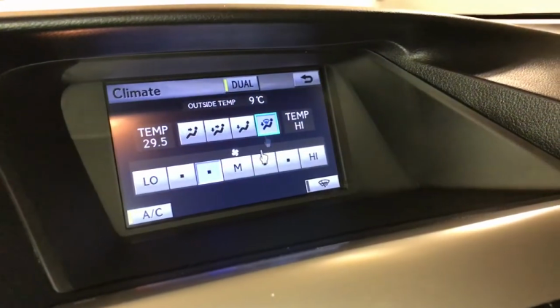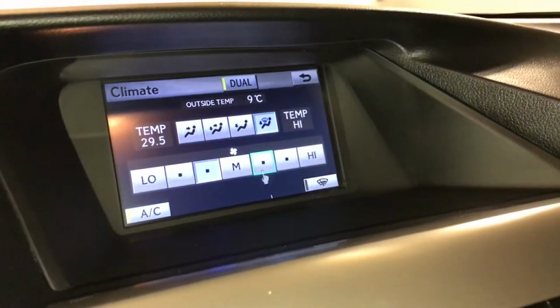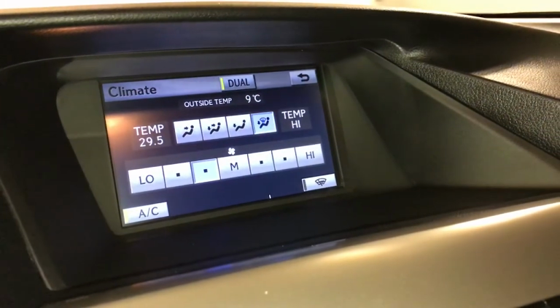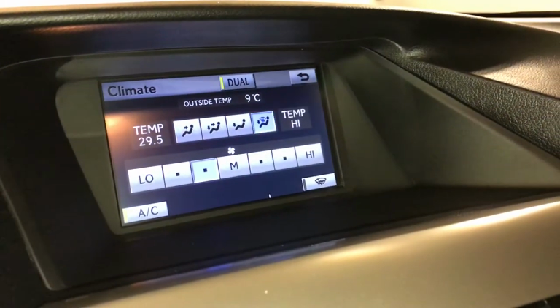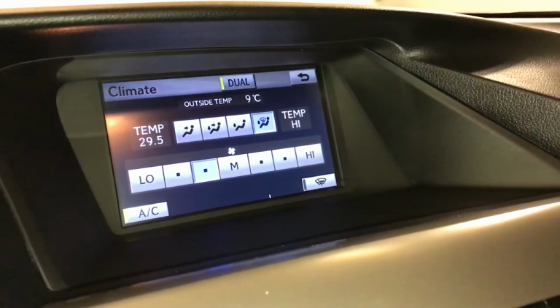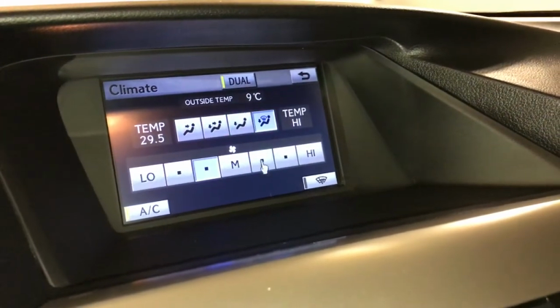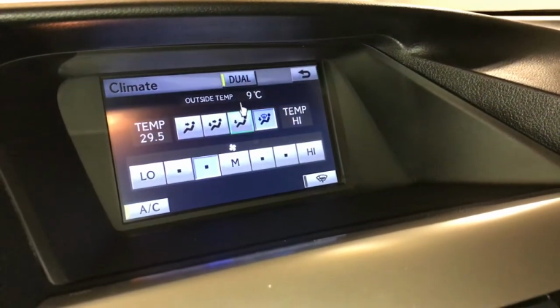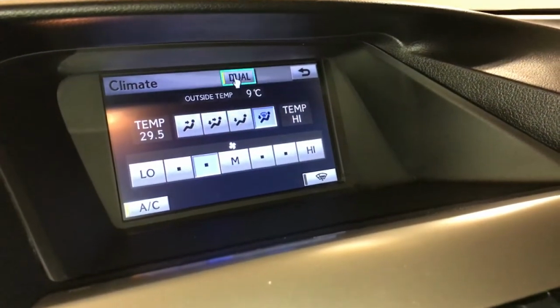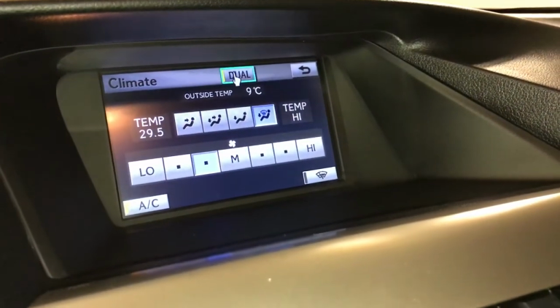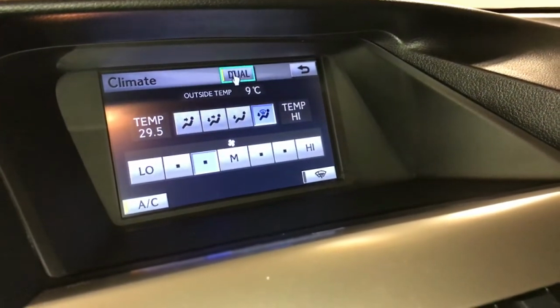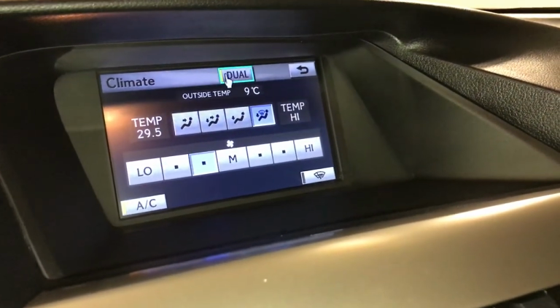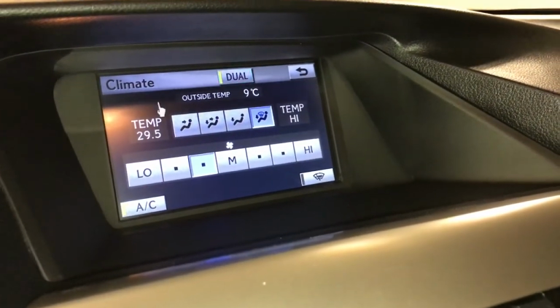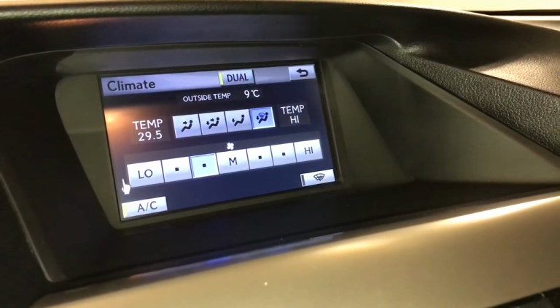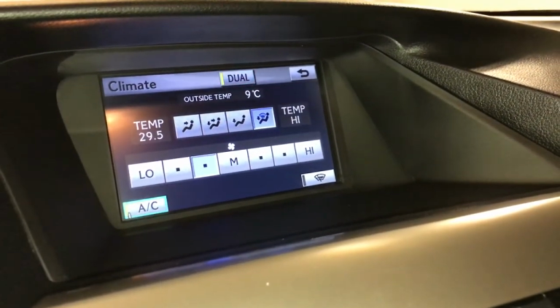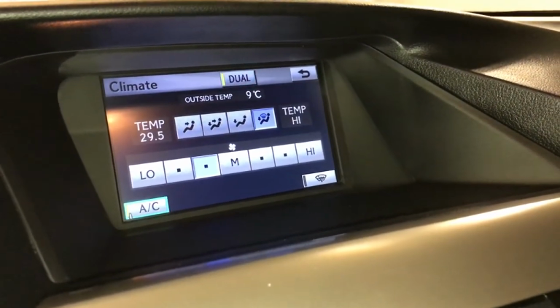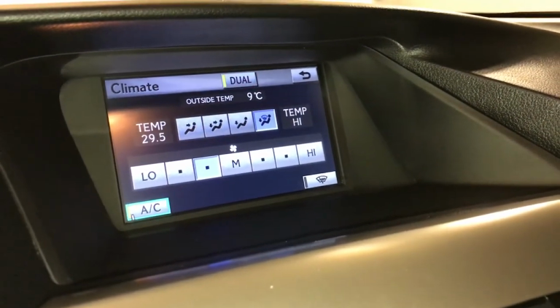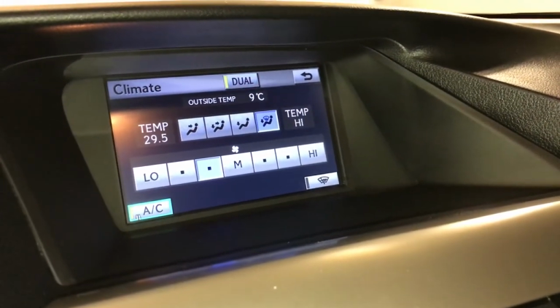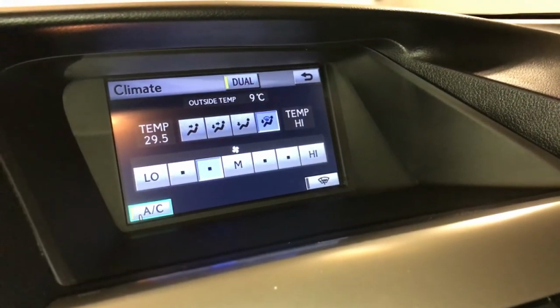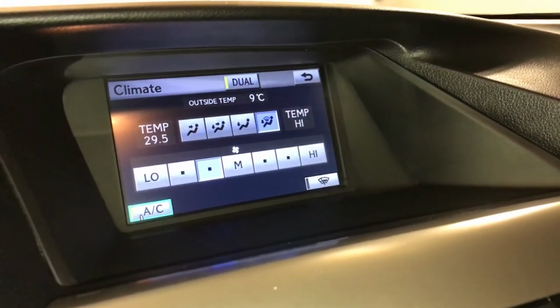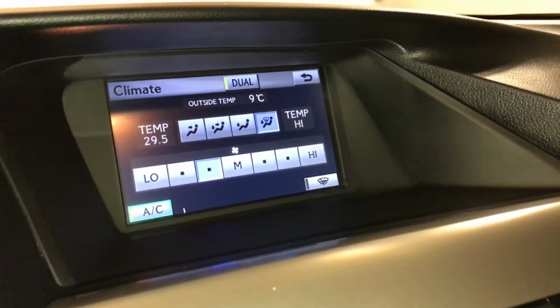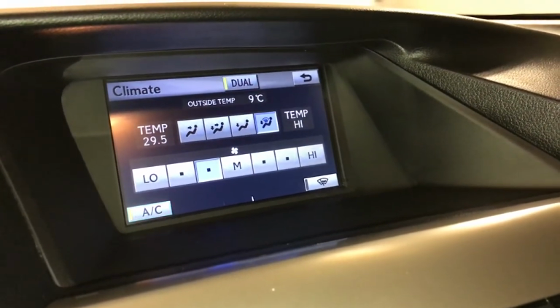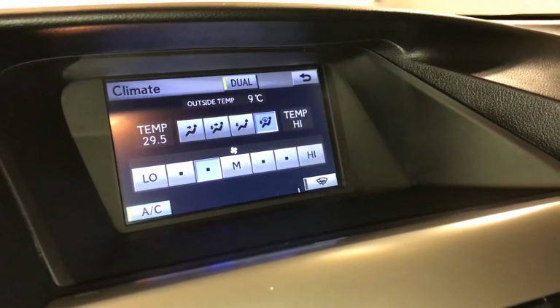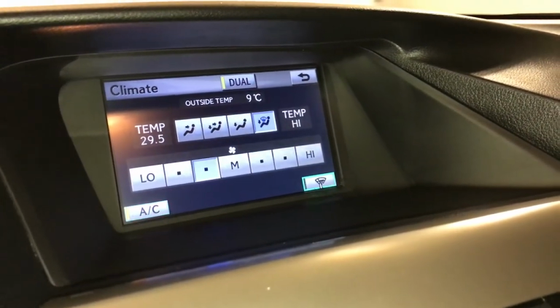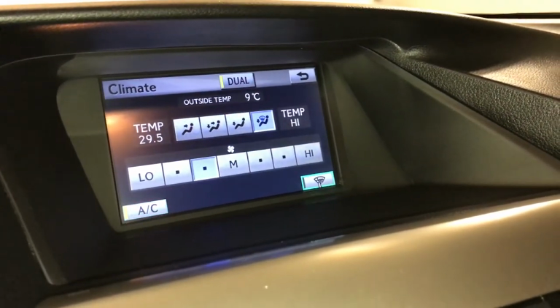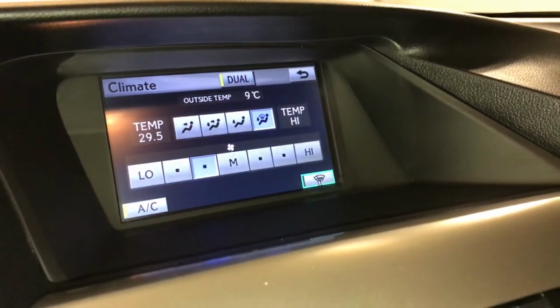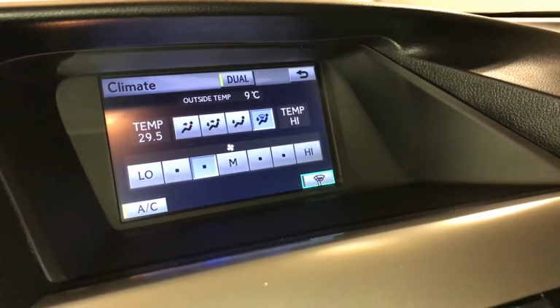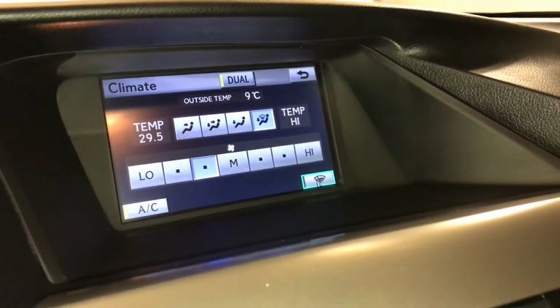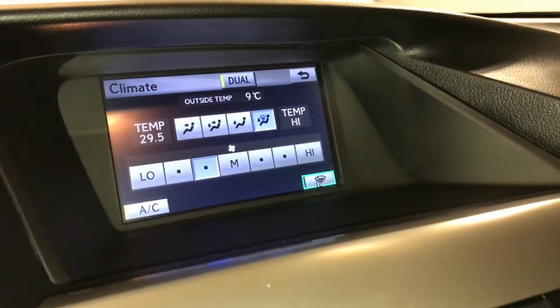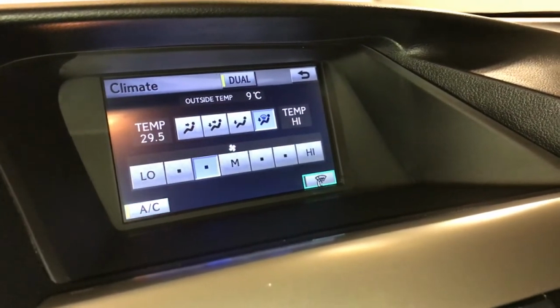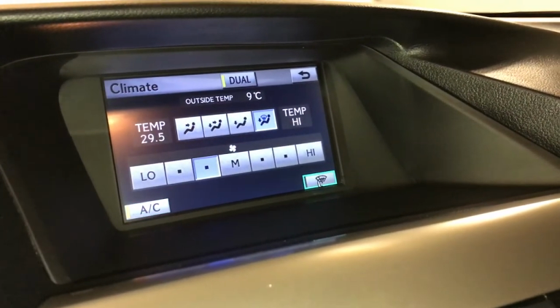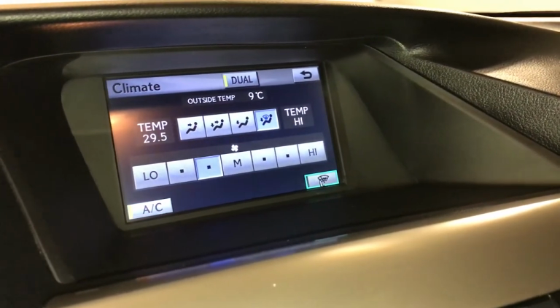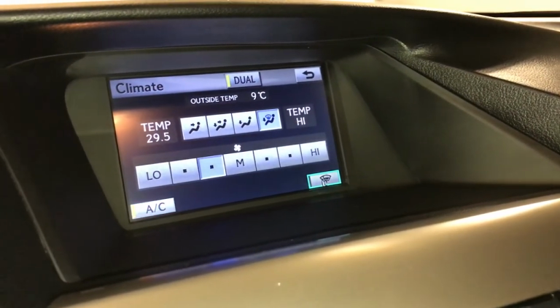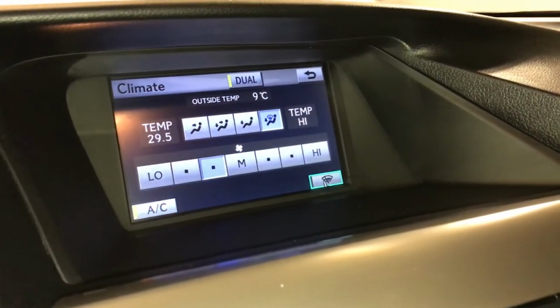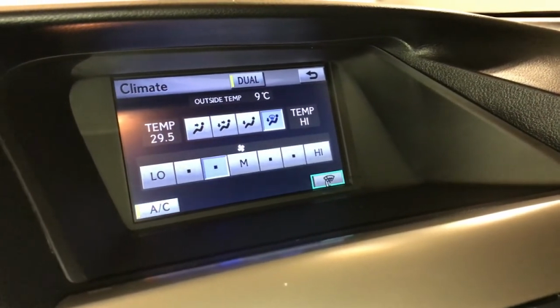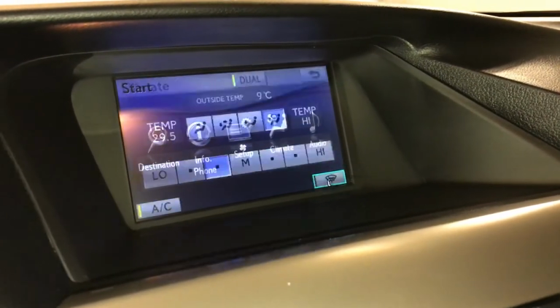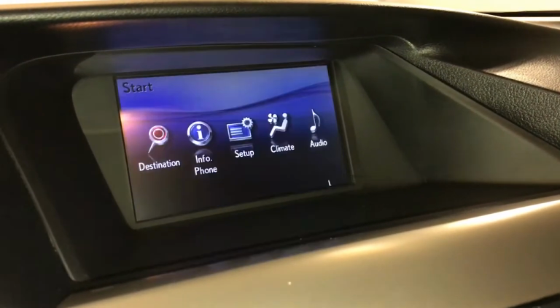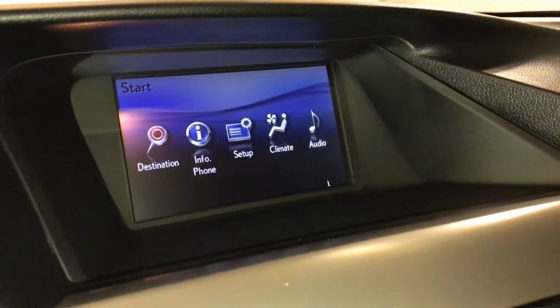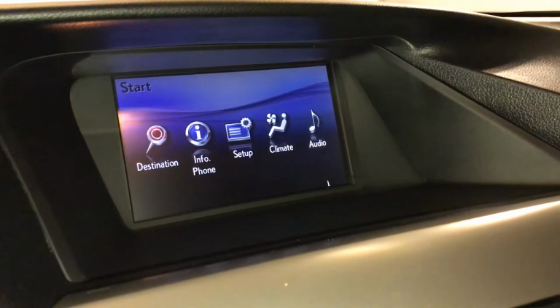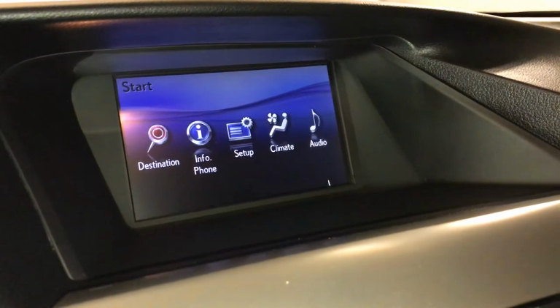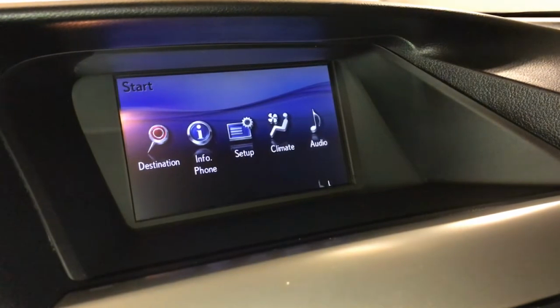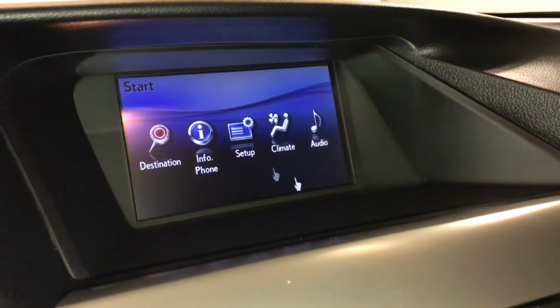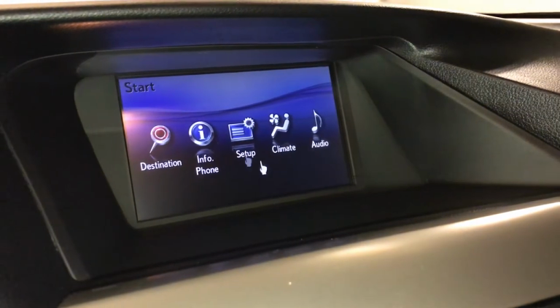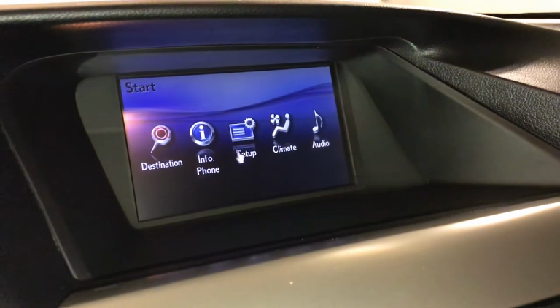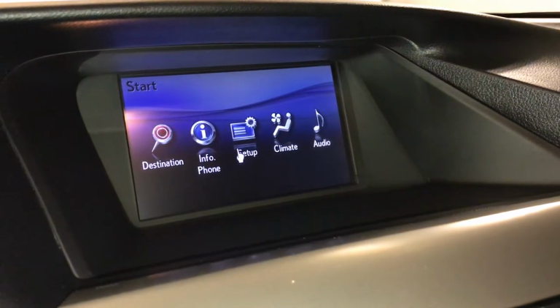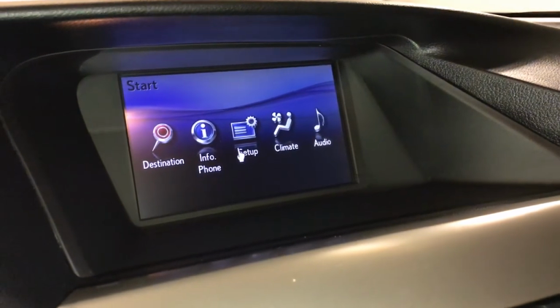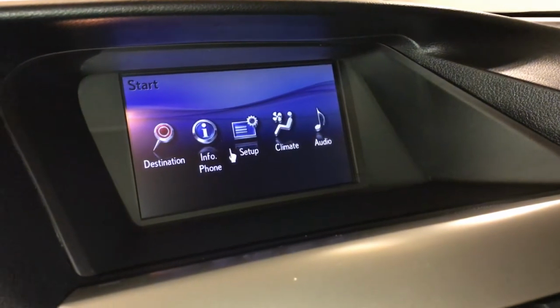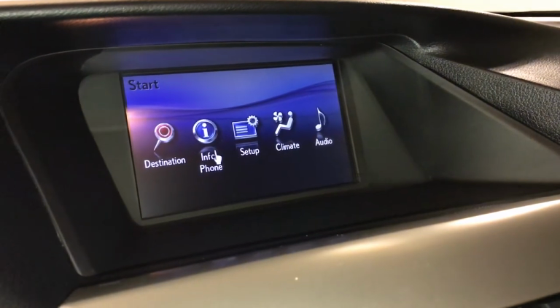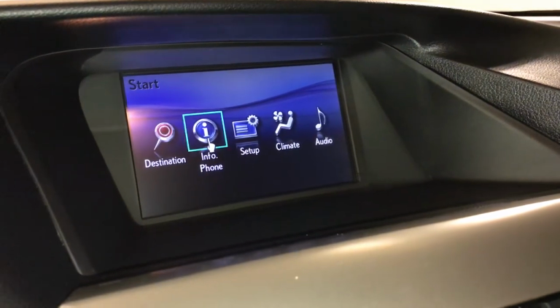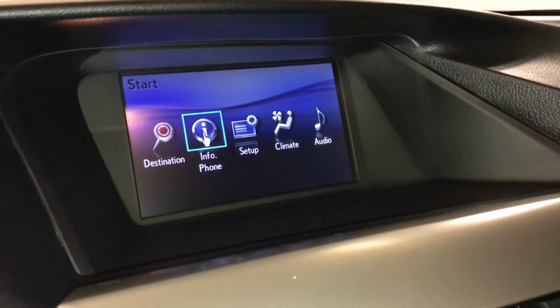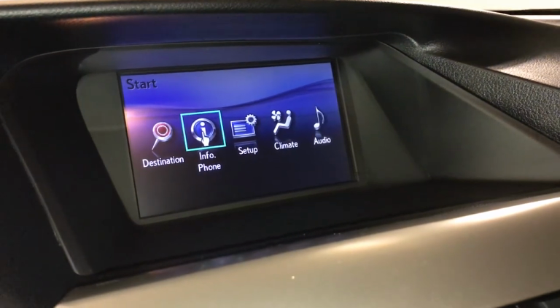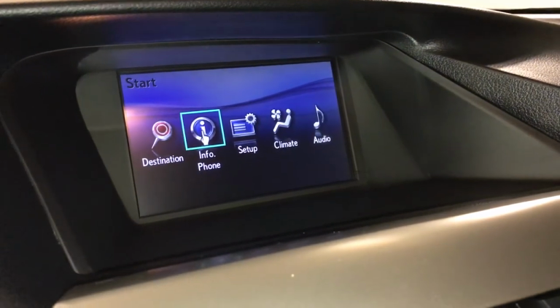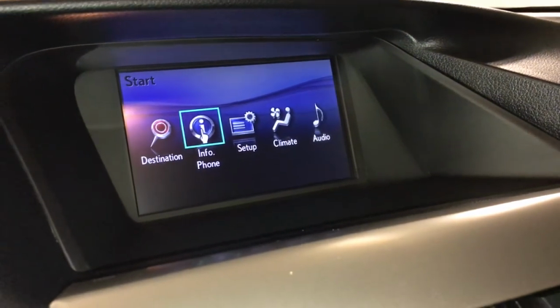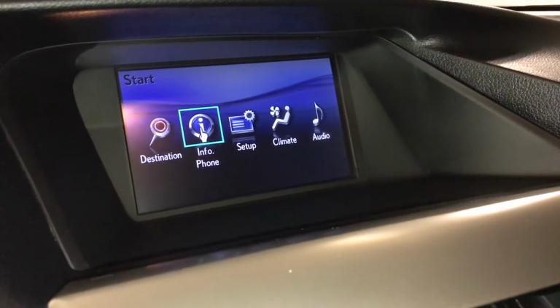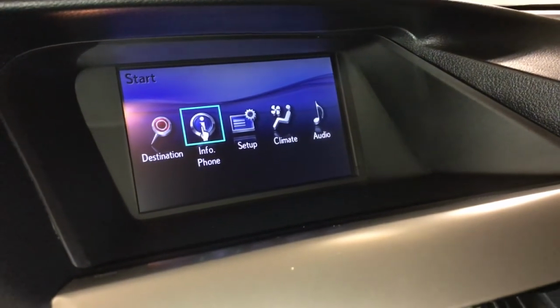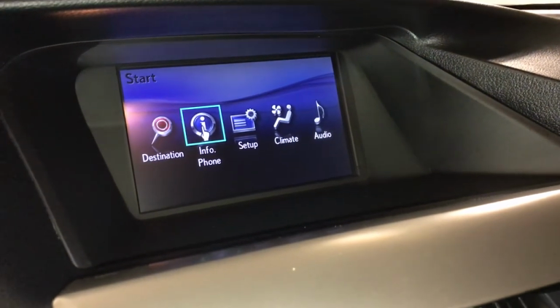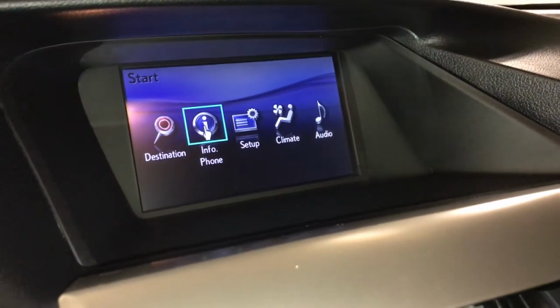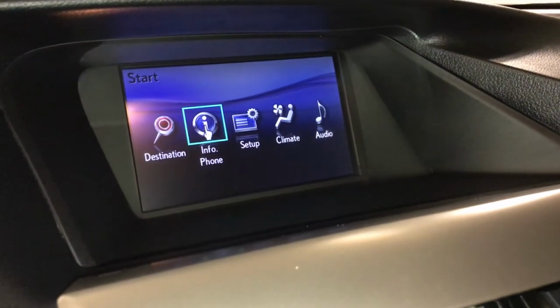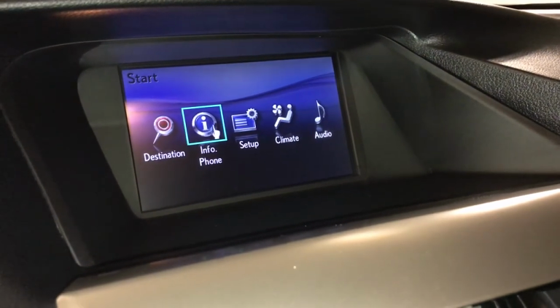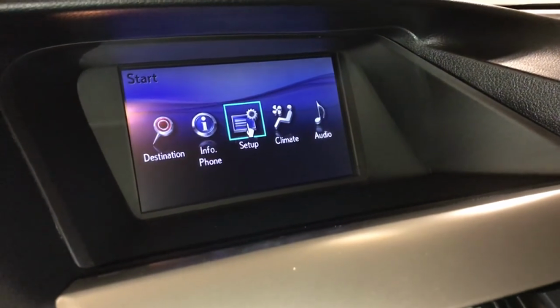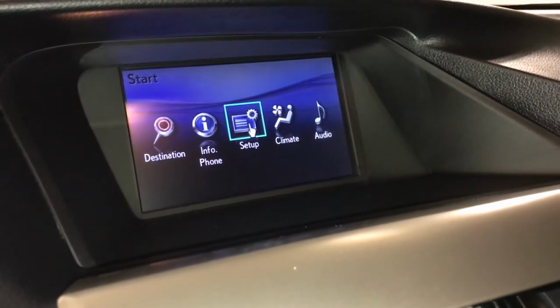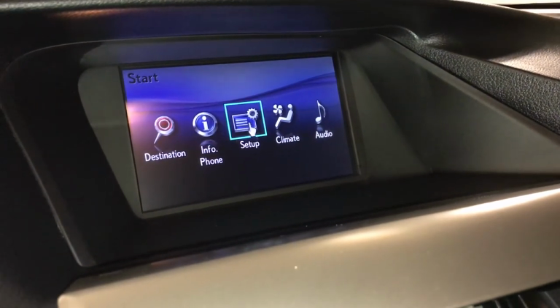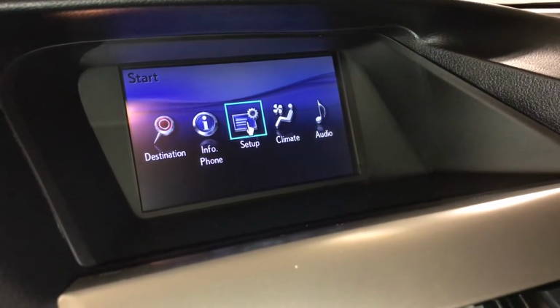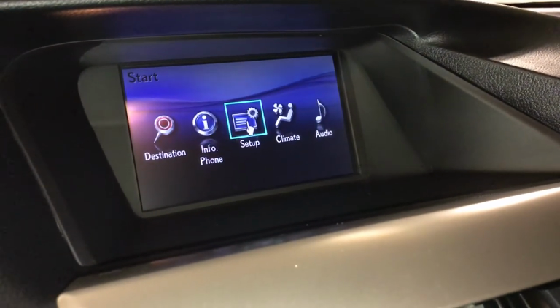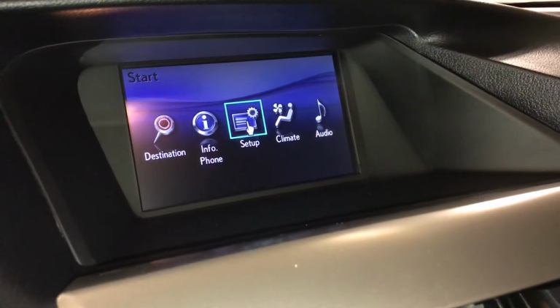Dual zone climate control, AC, windshield wiper de-icer, front and rear defrost, and heated side mirrors.